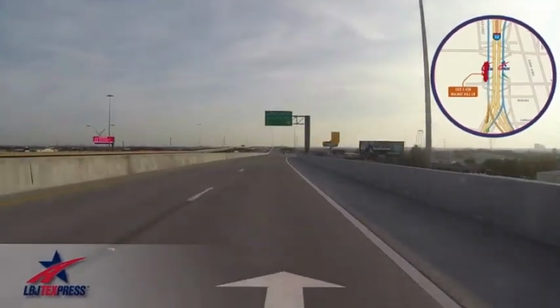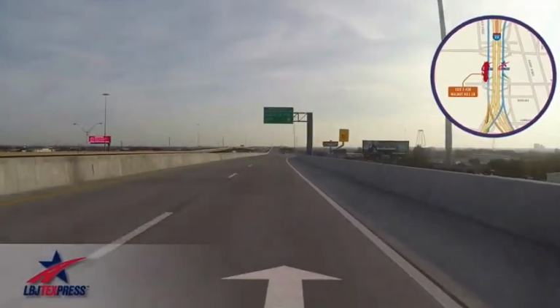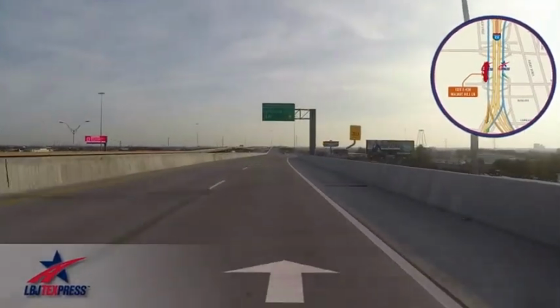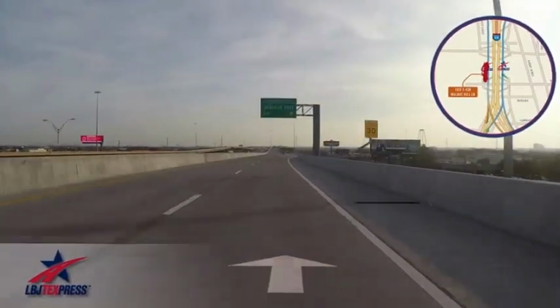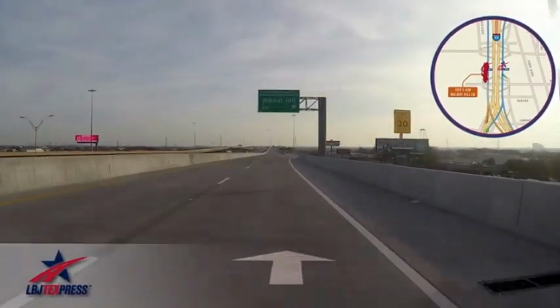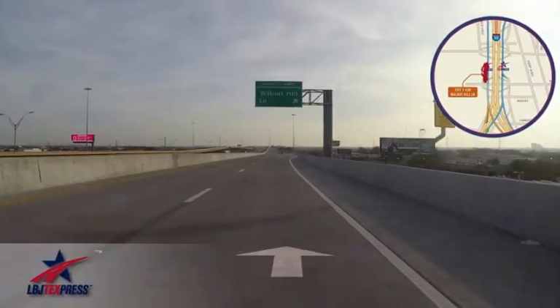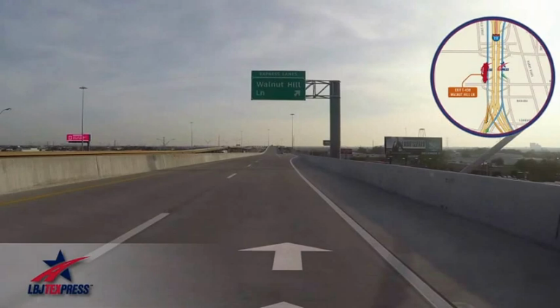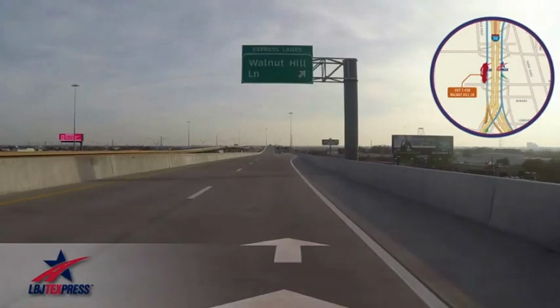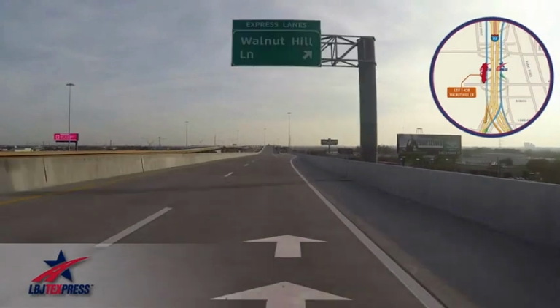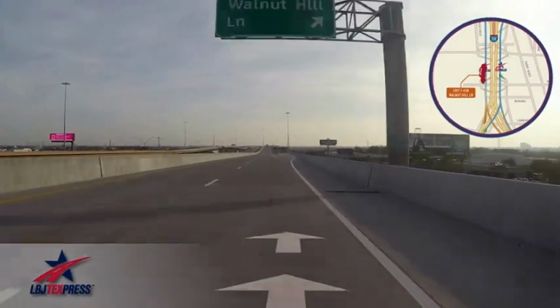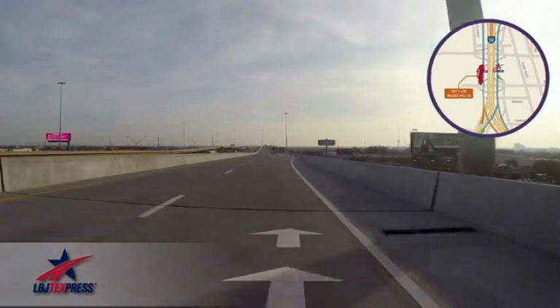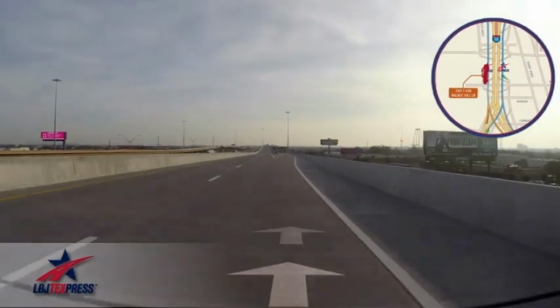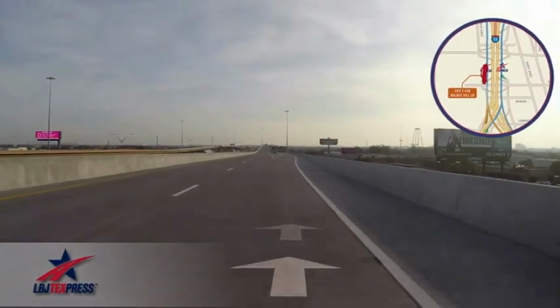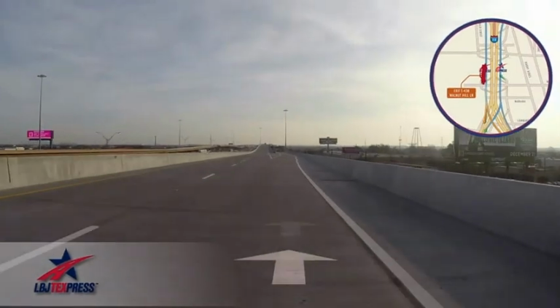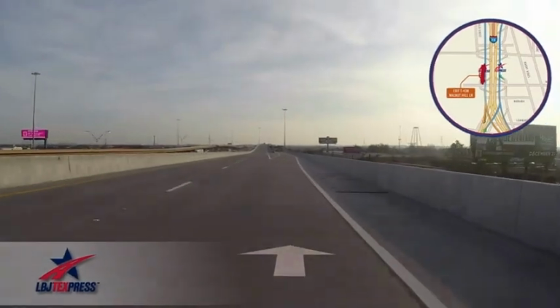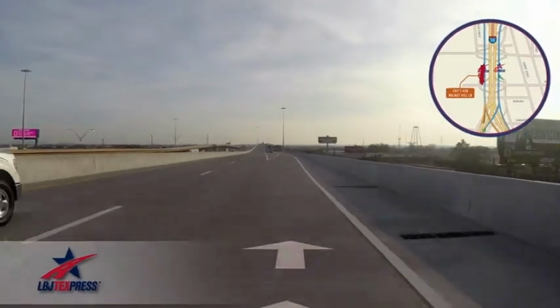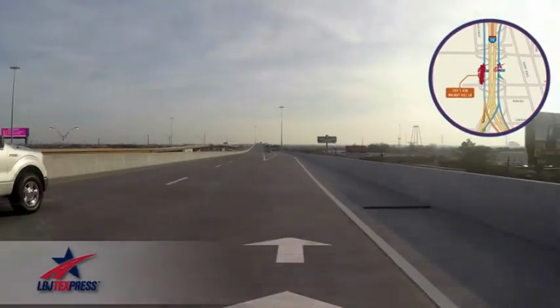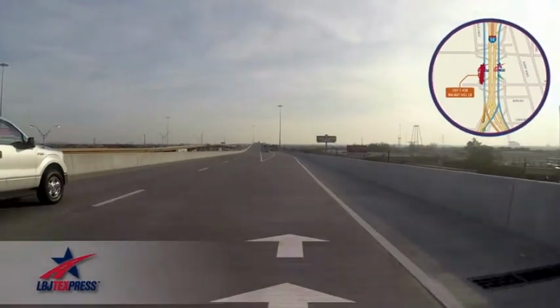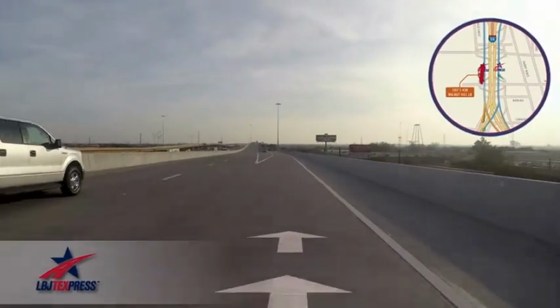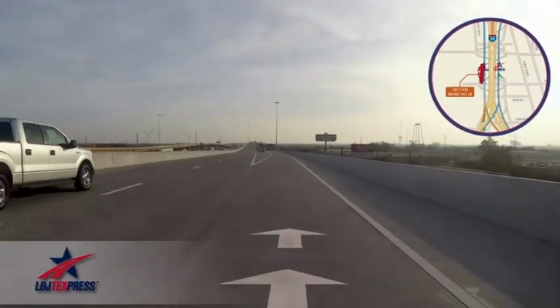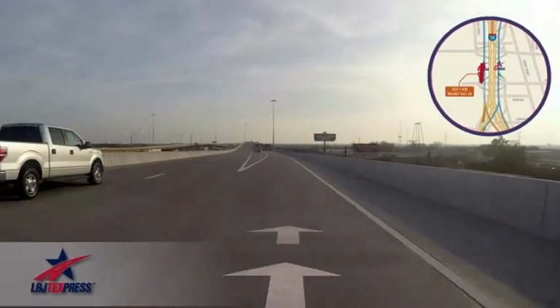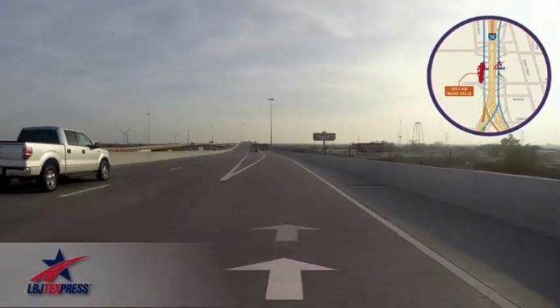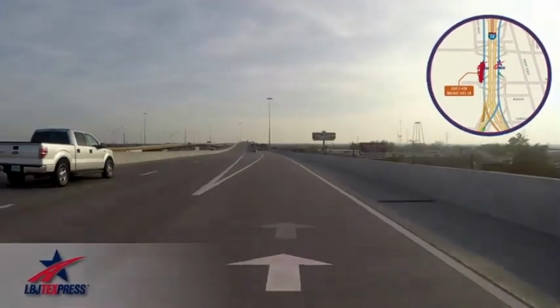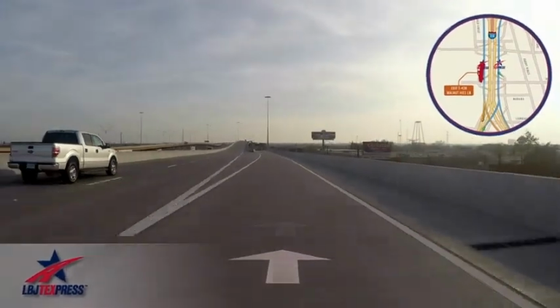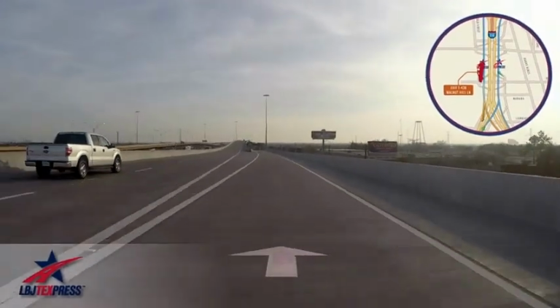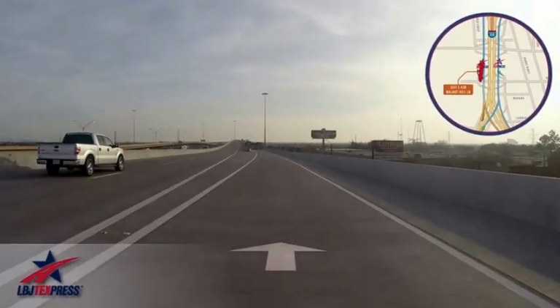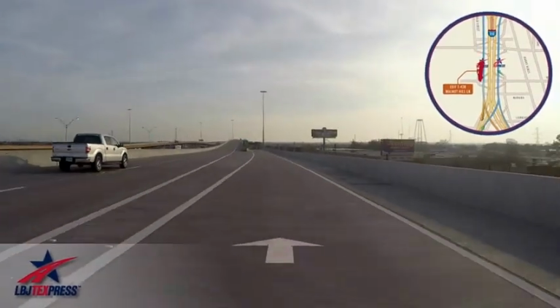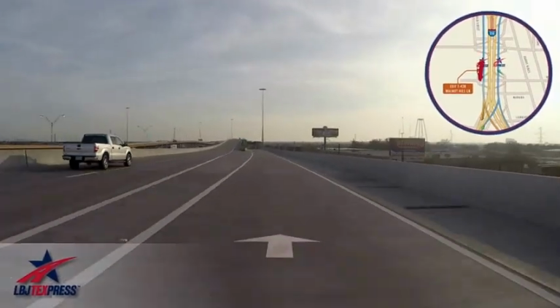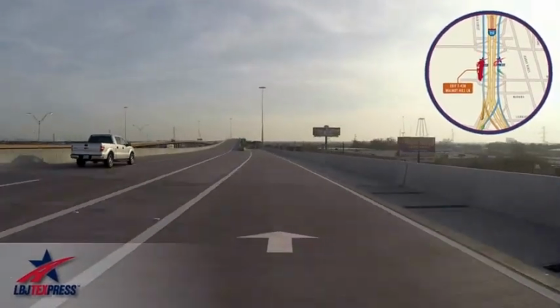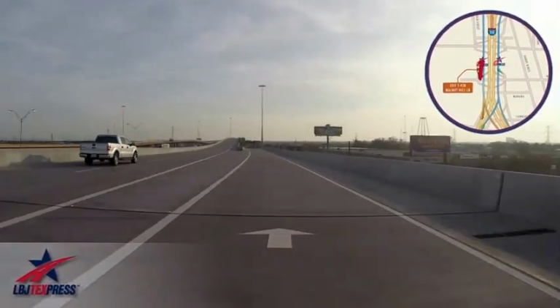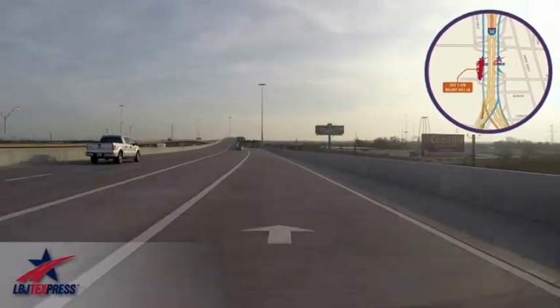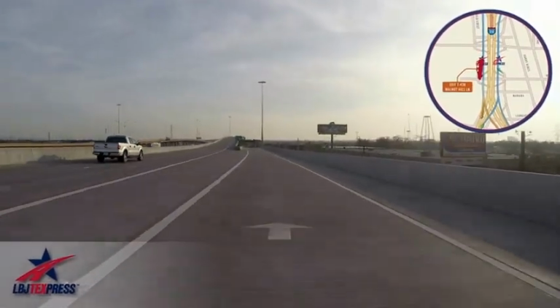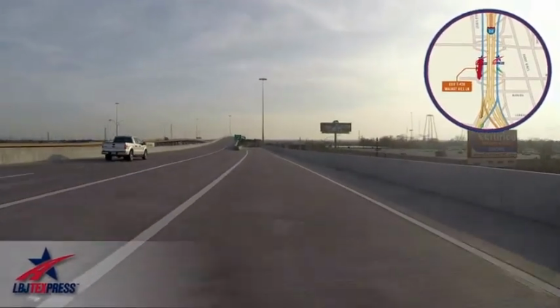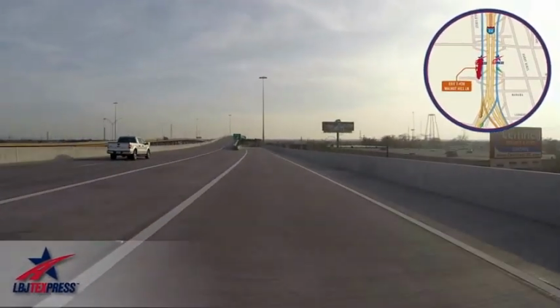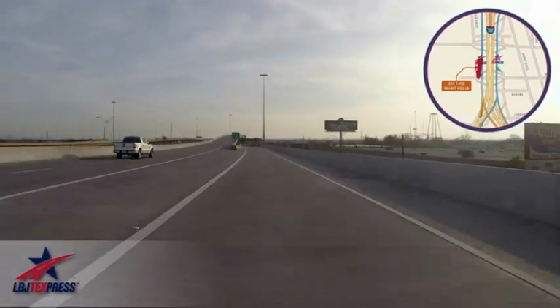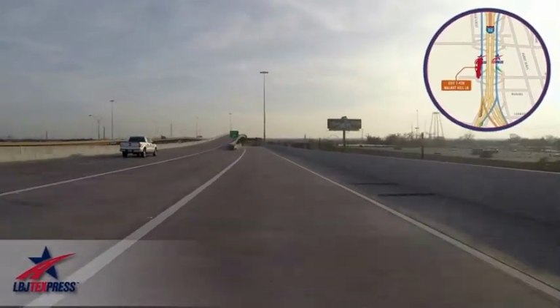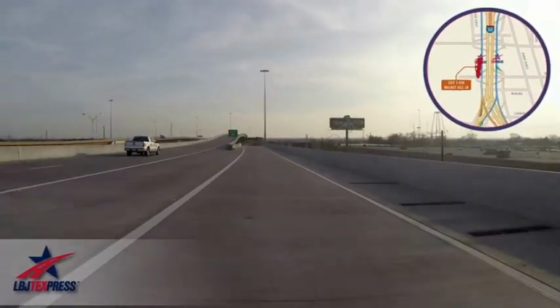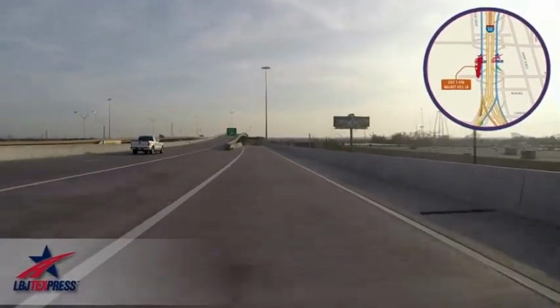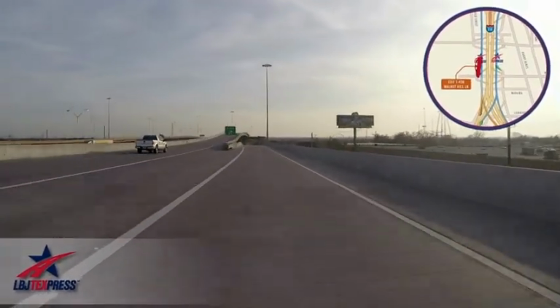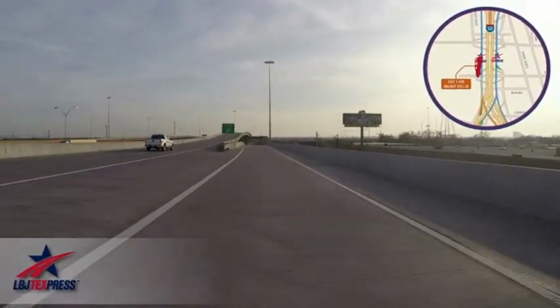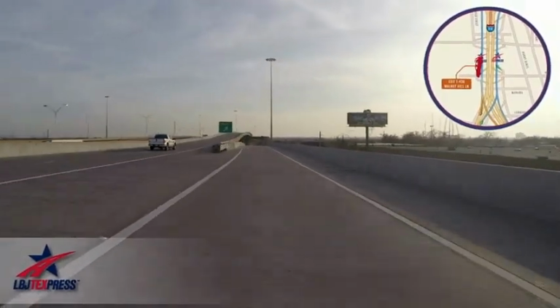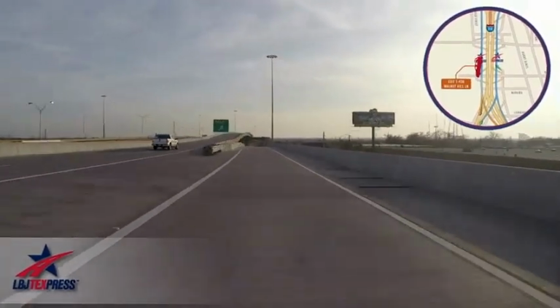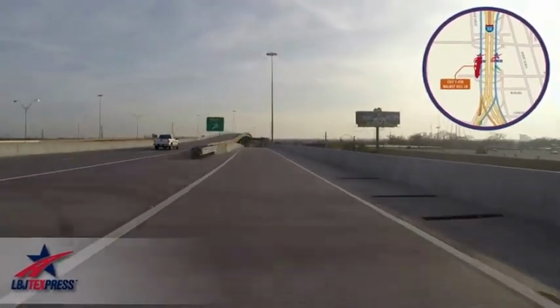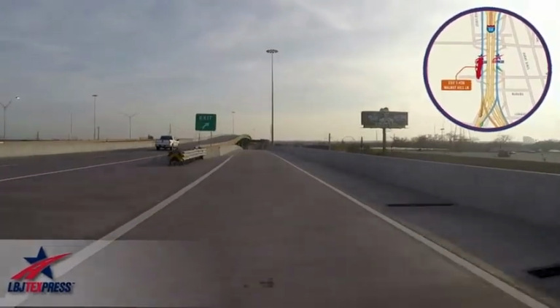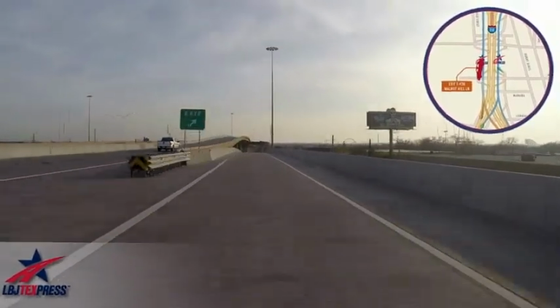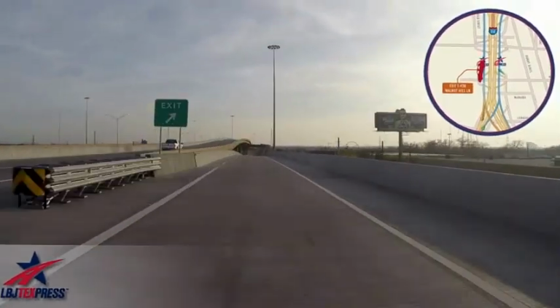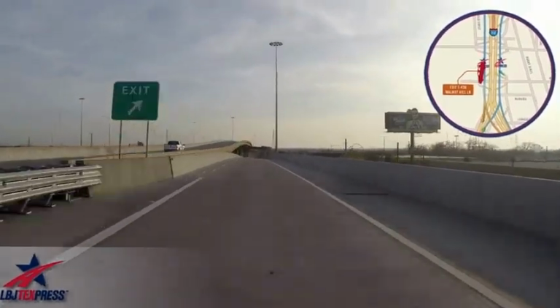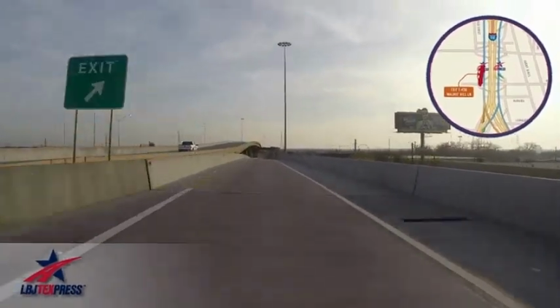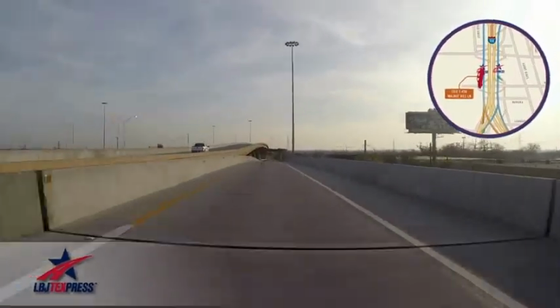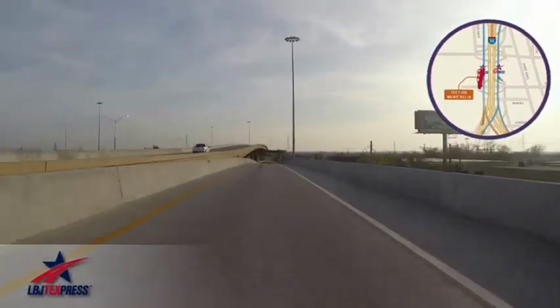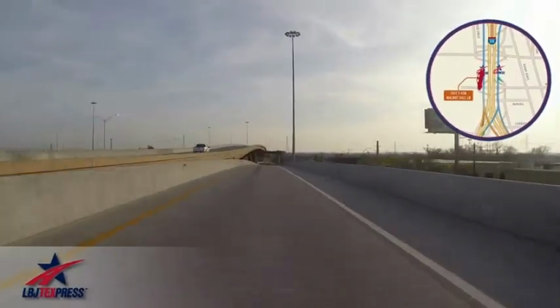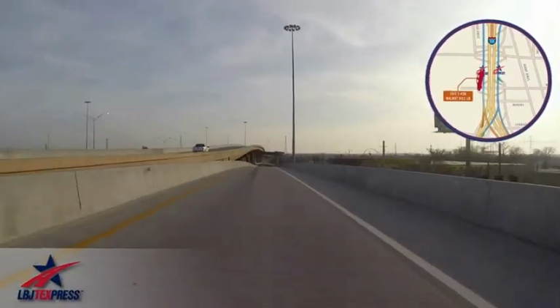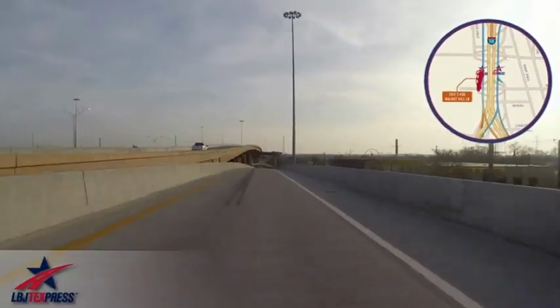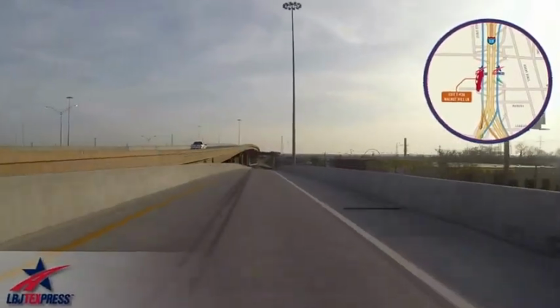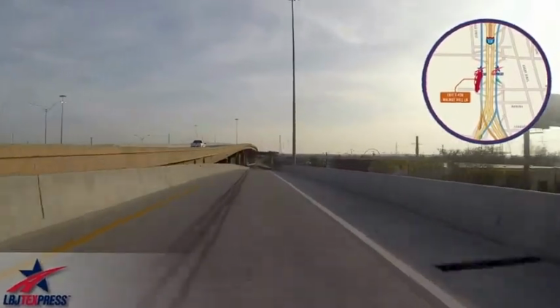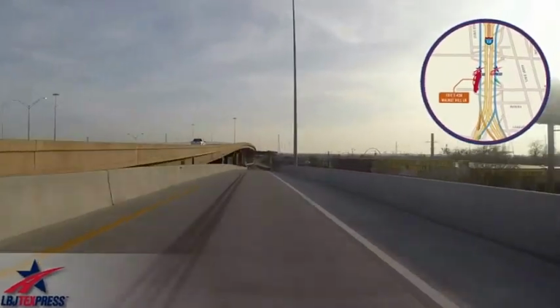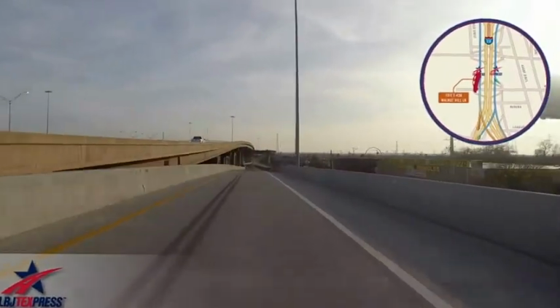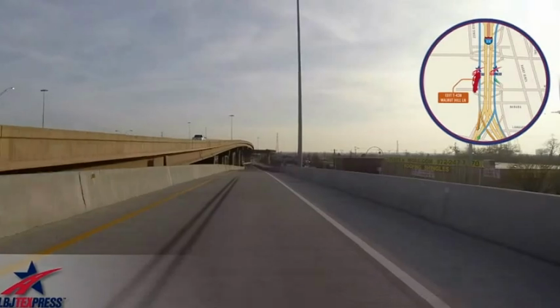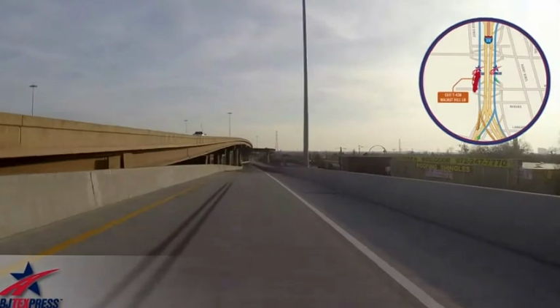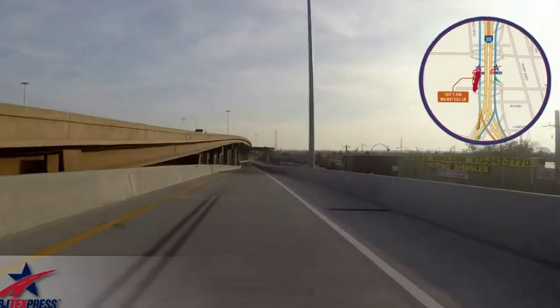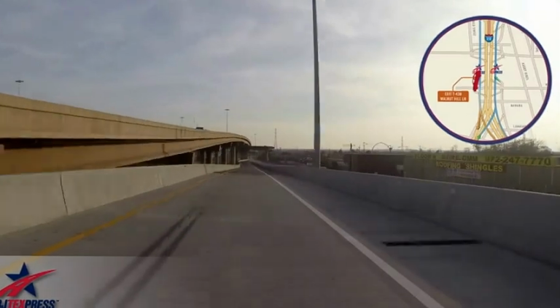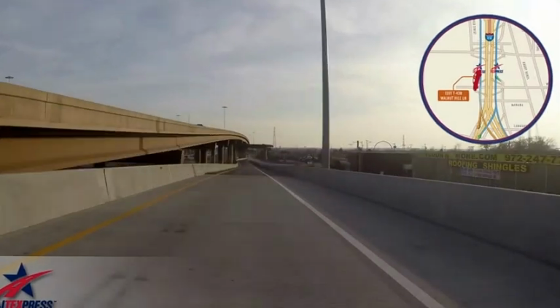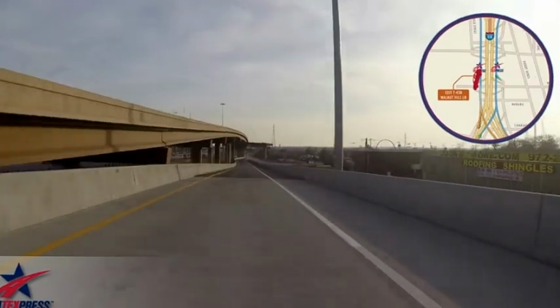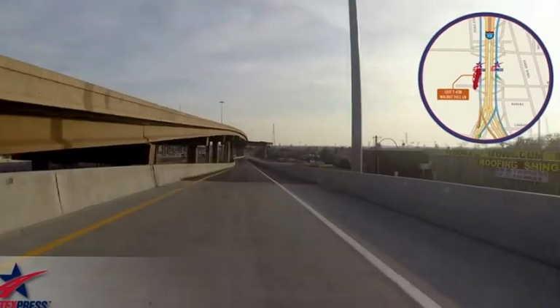Exit to the right to access Walnut Hill Lane. Thank you for driving with us on the T-Express Lanes.